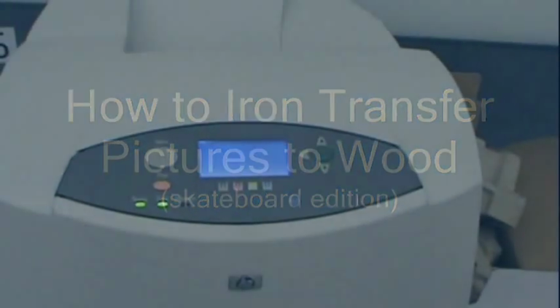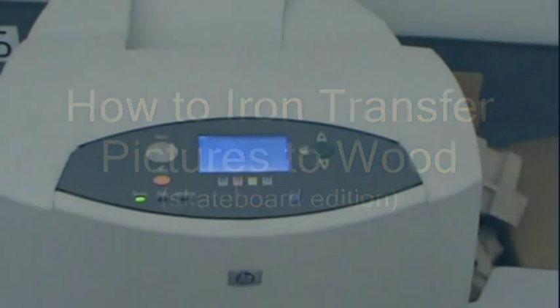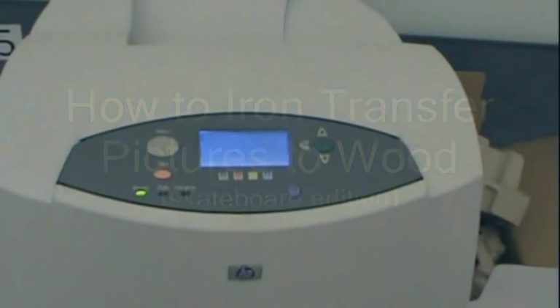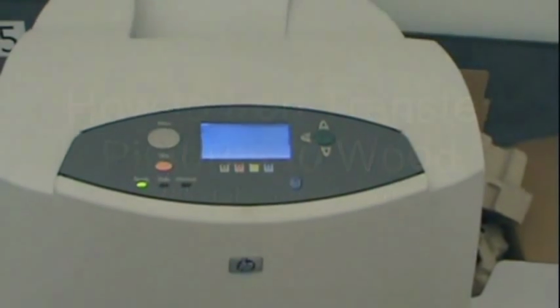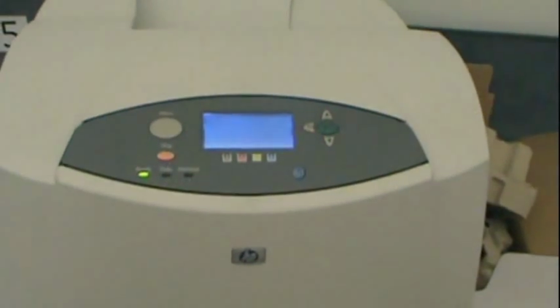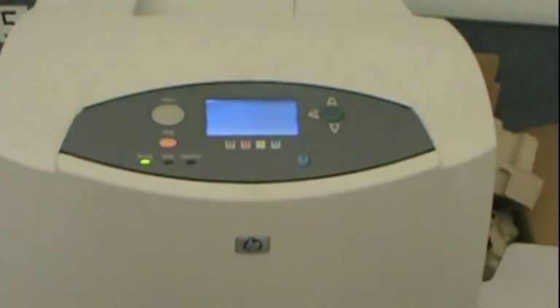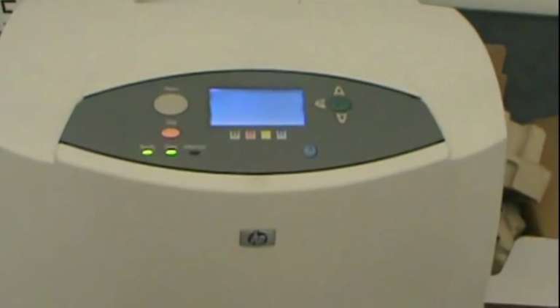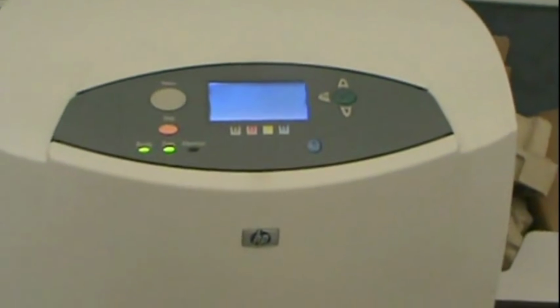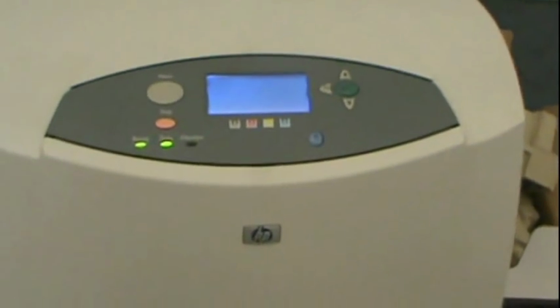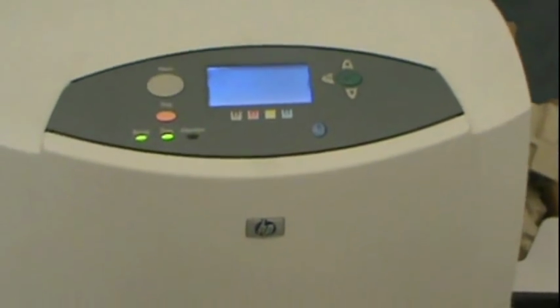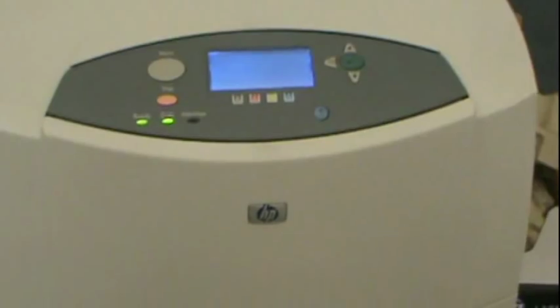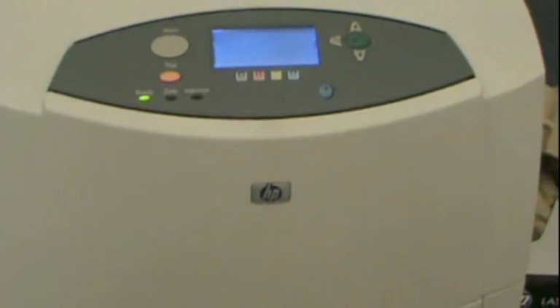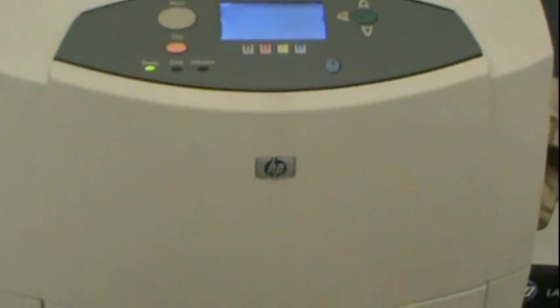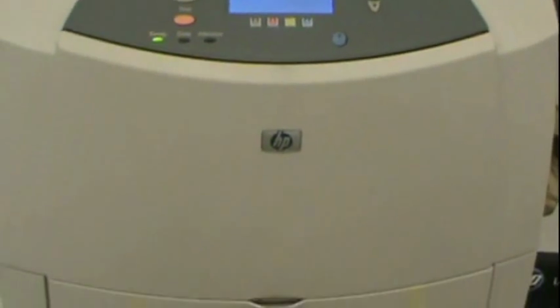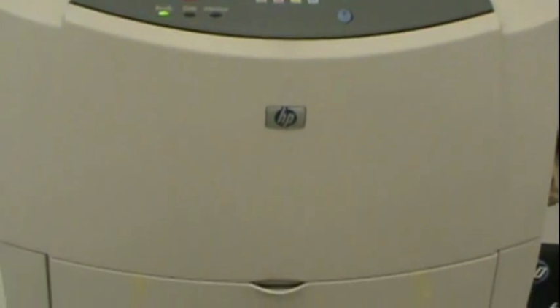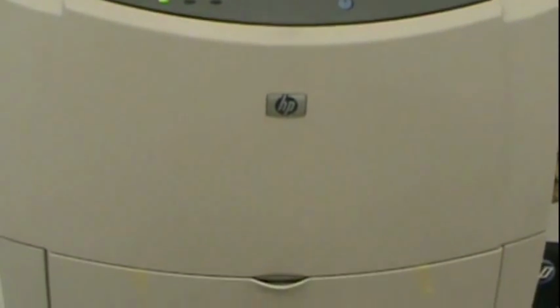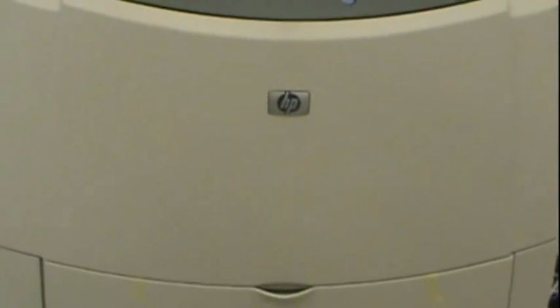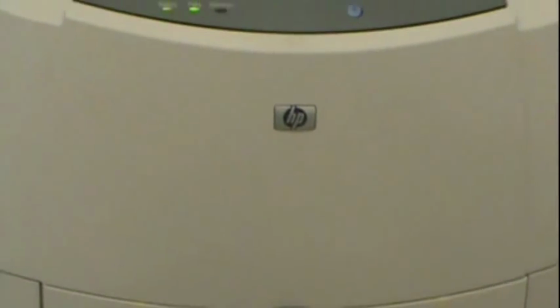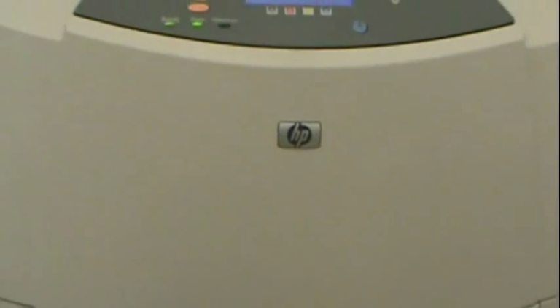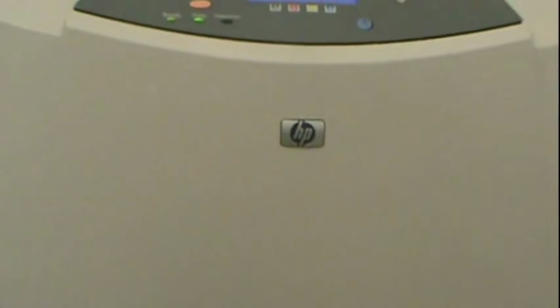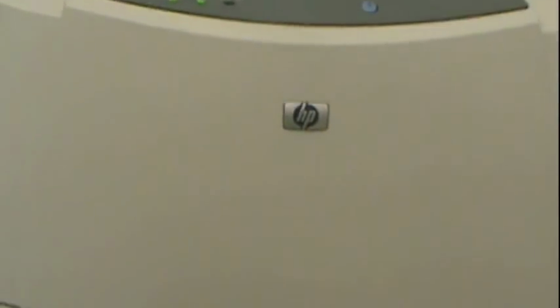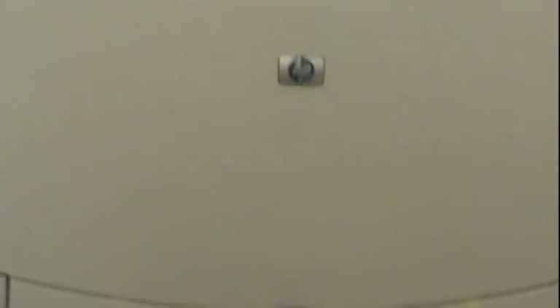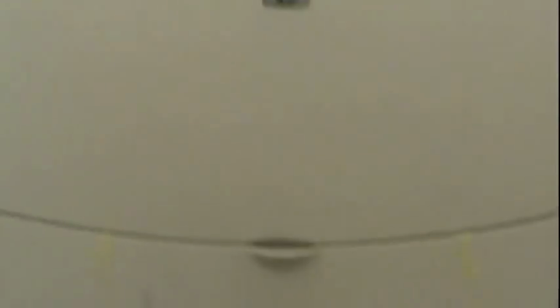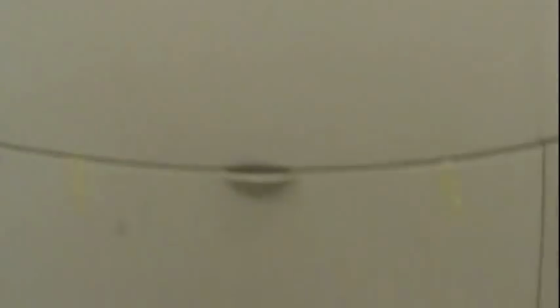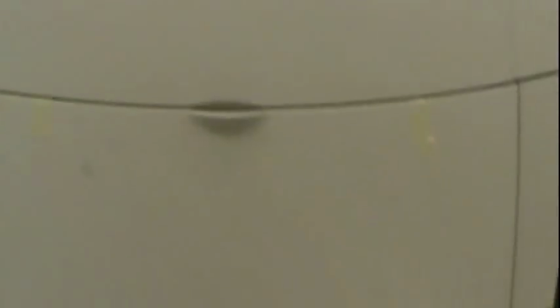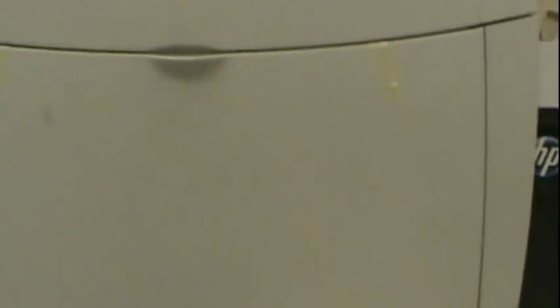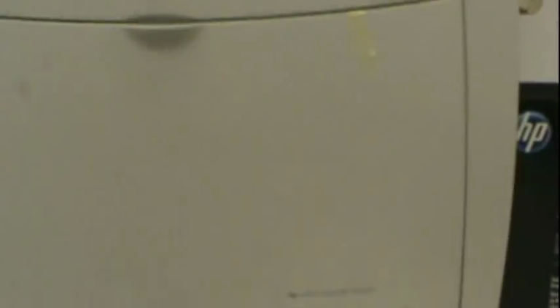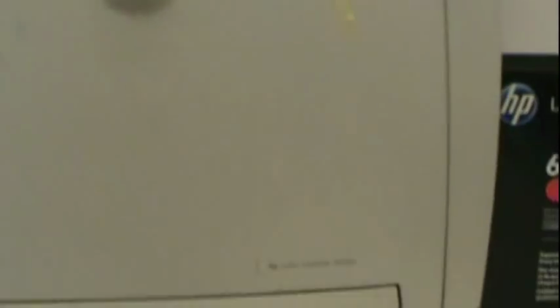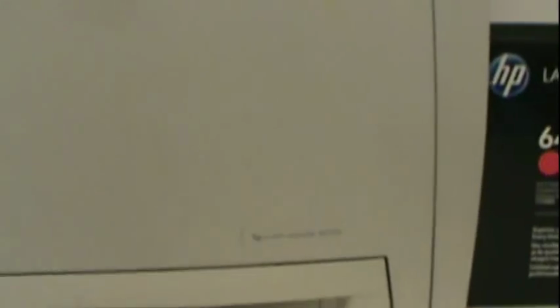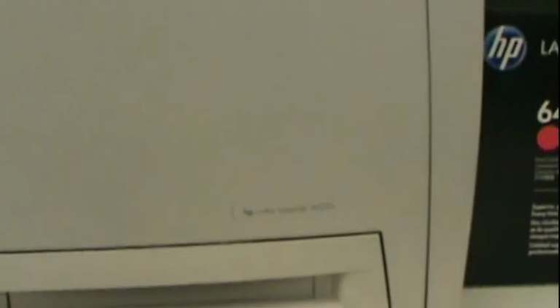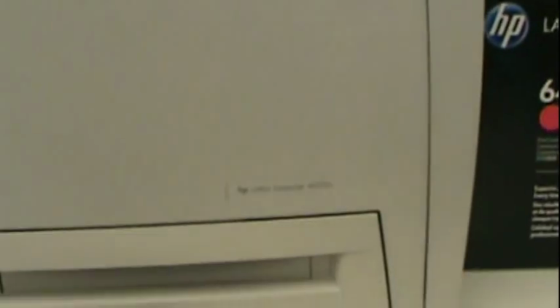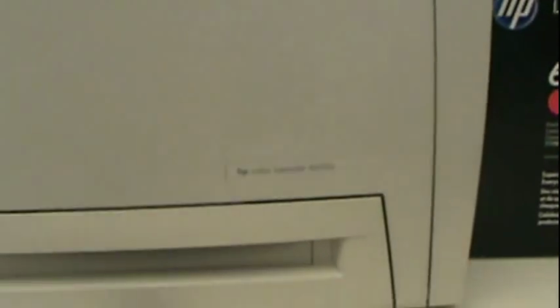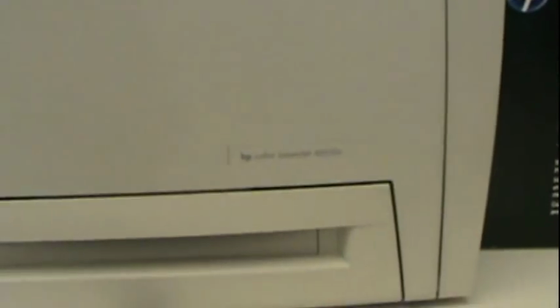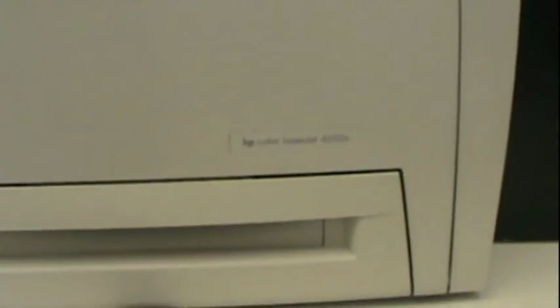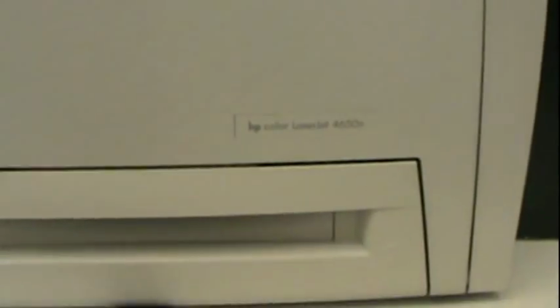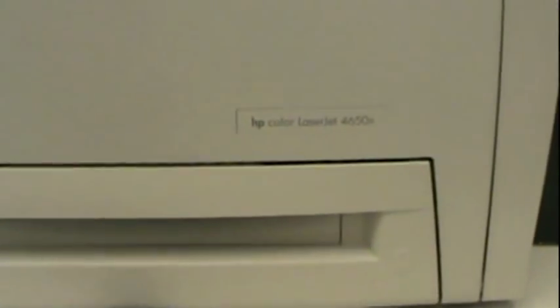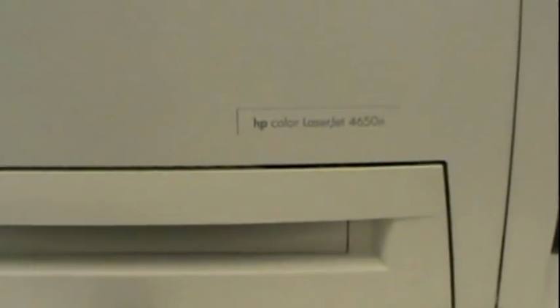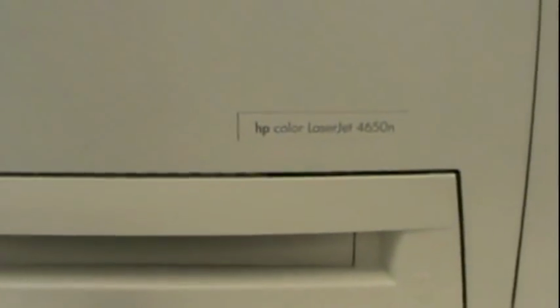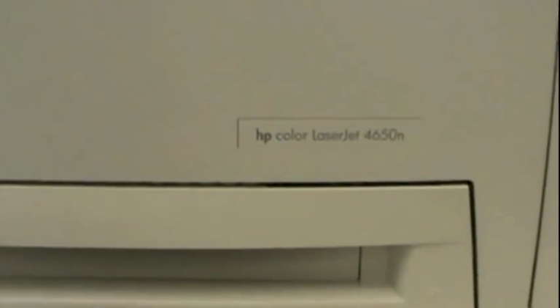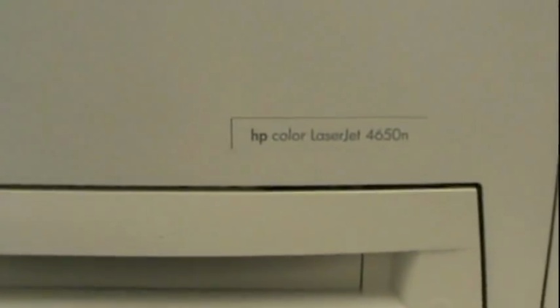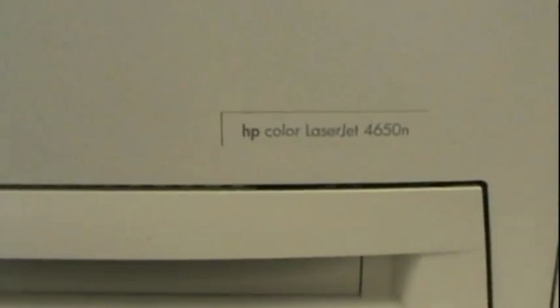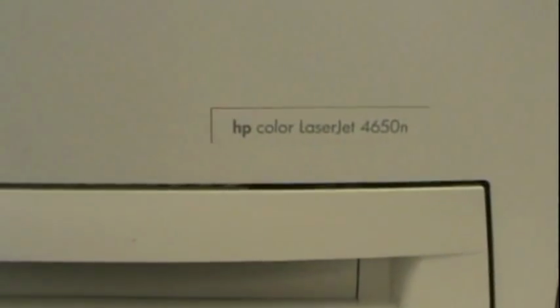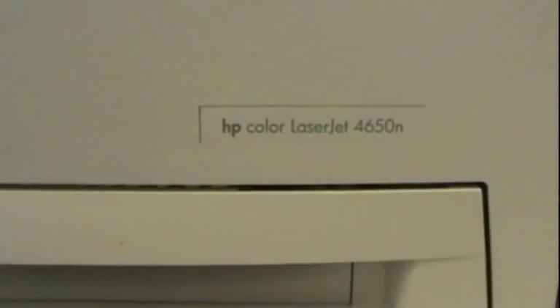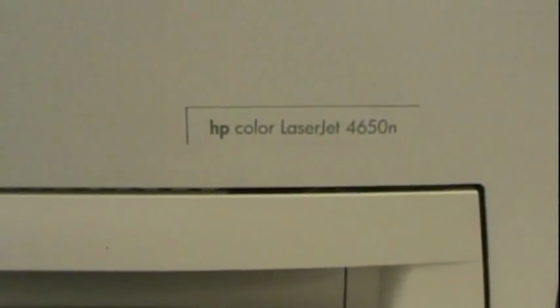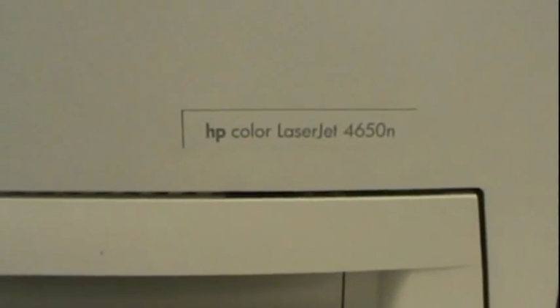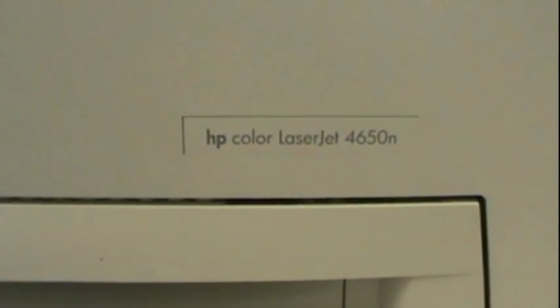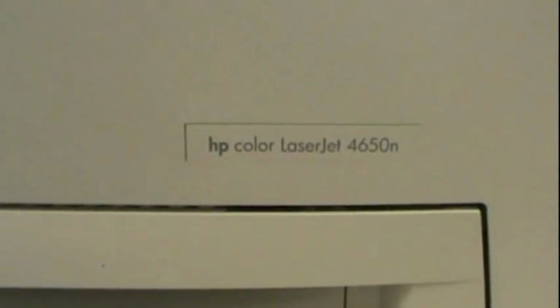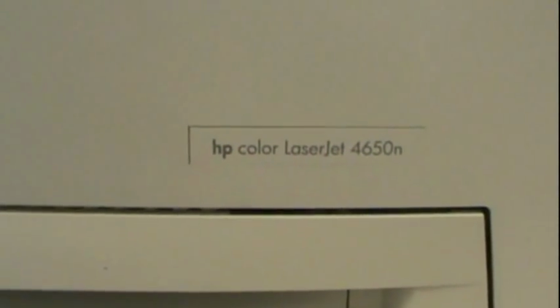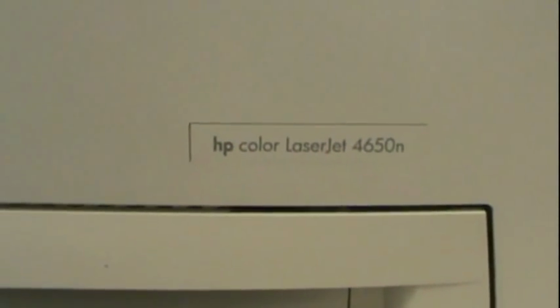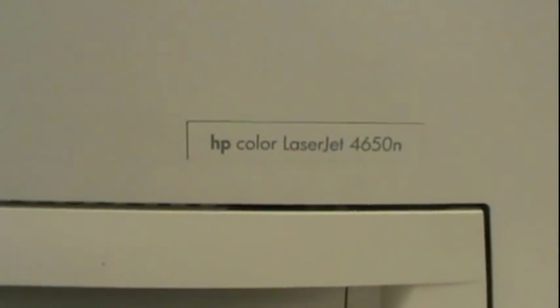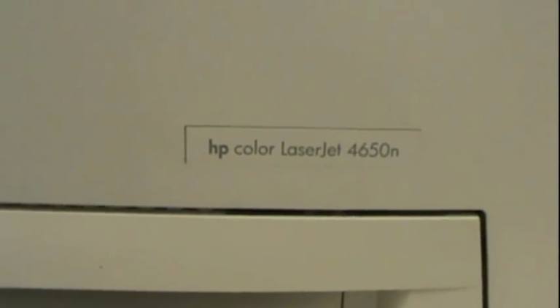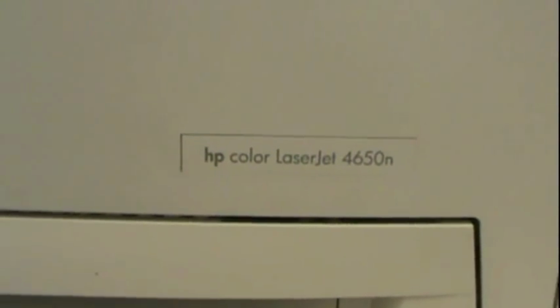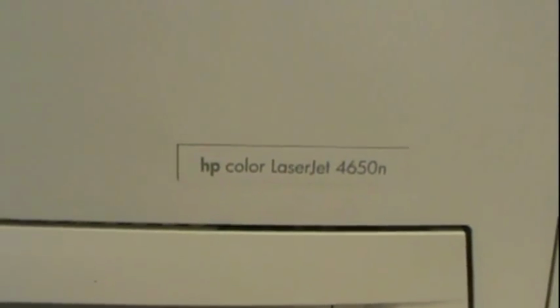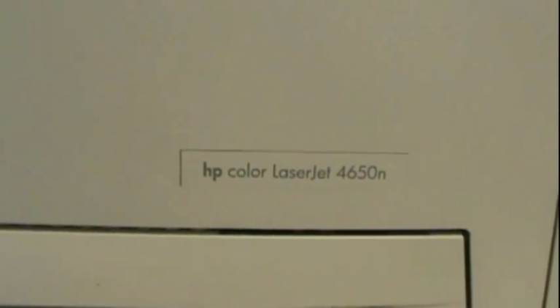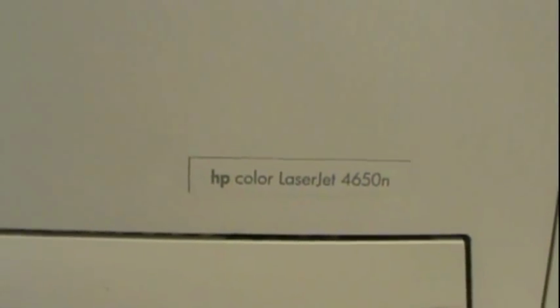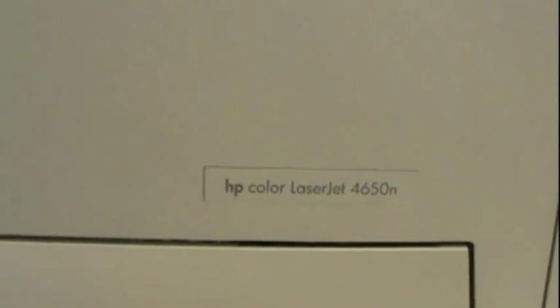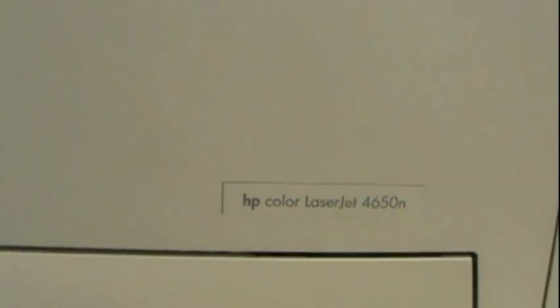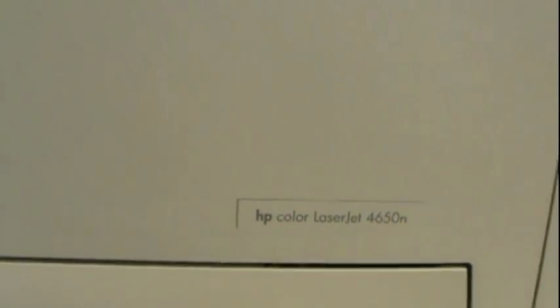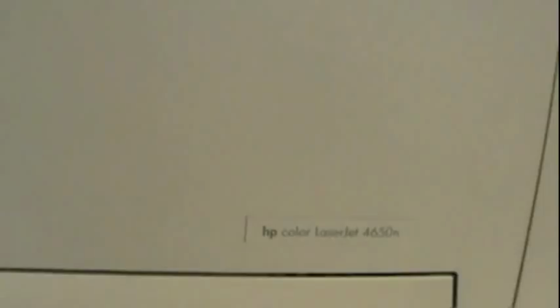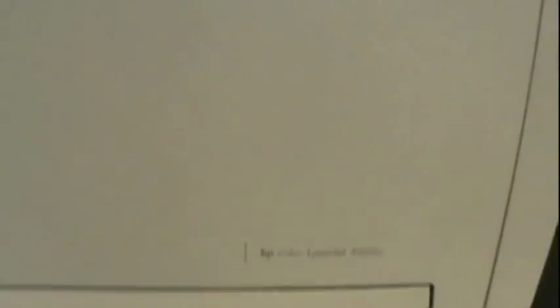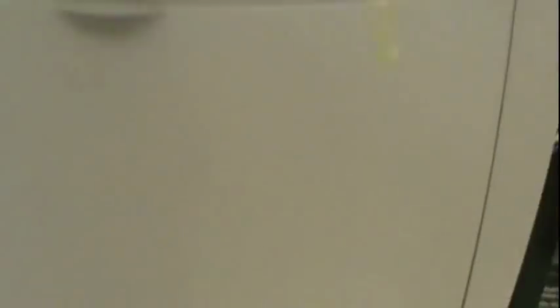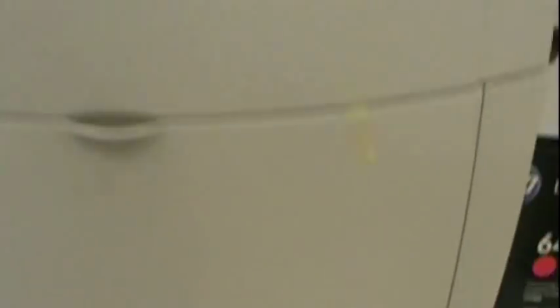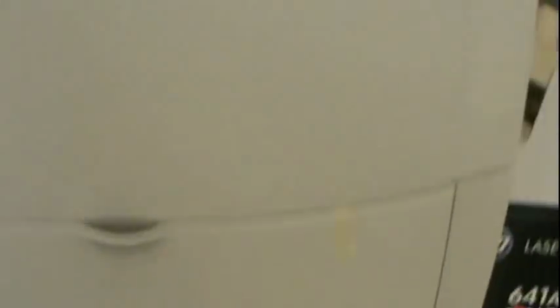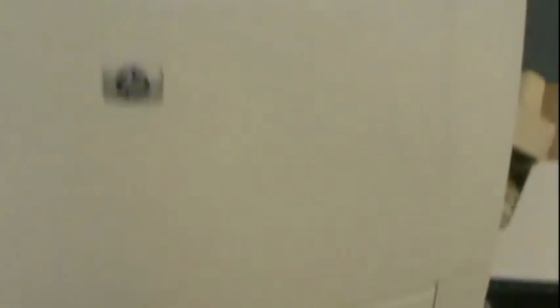All right, here's my printer — HP 36500.